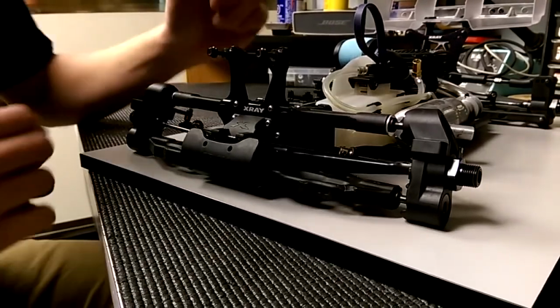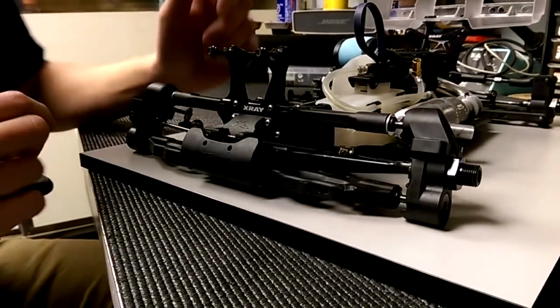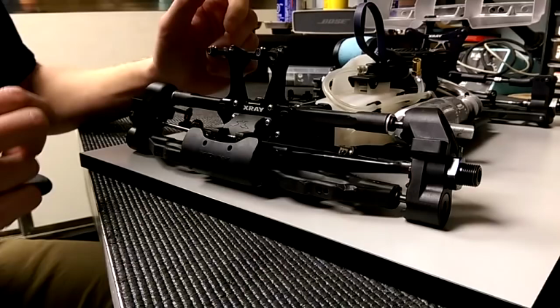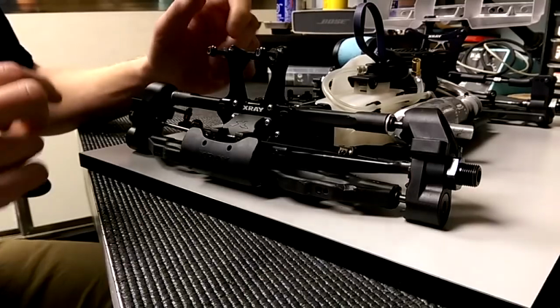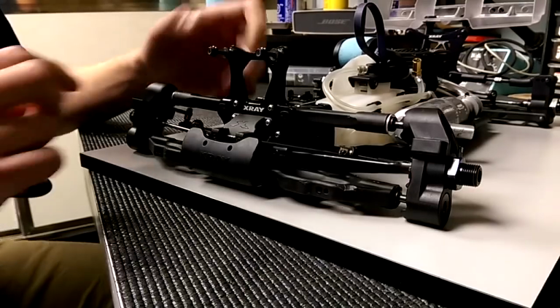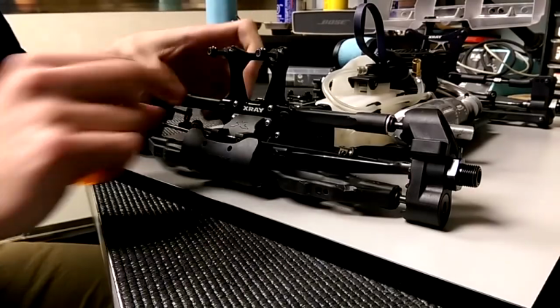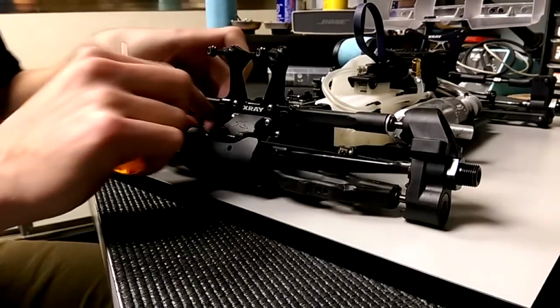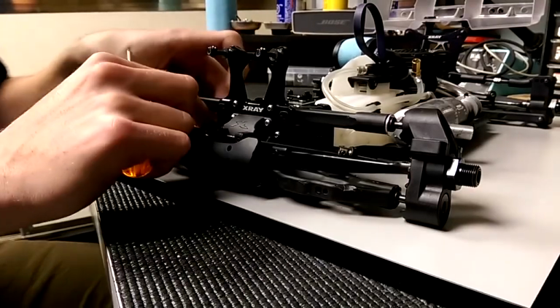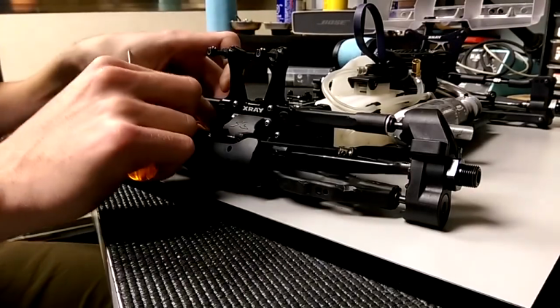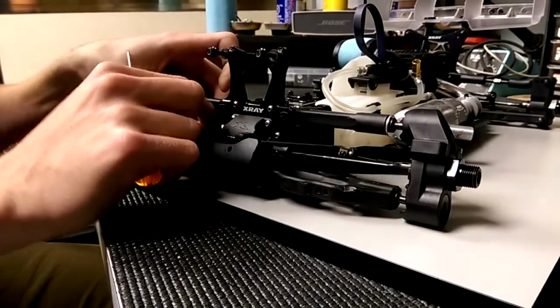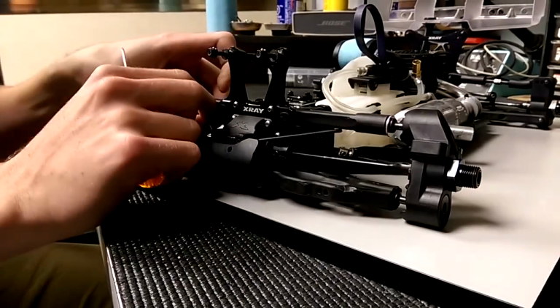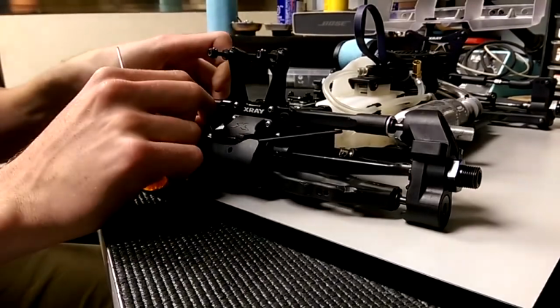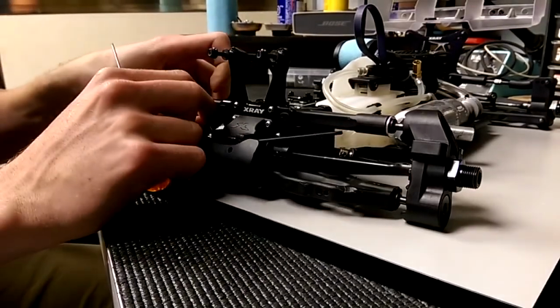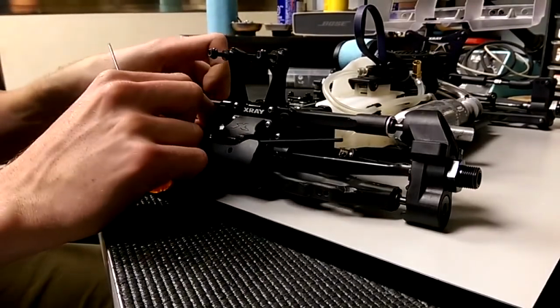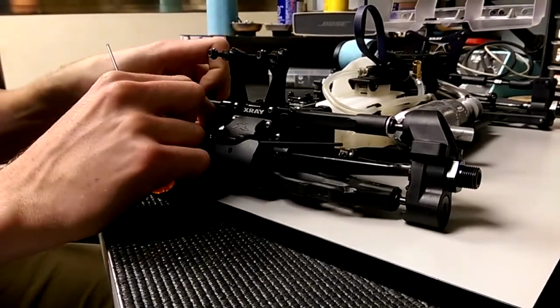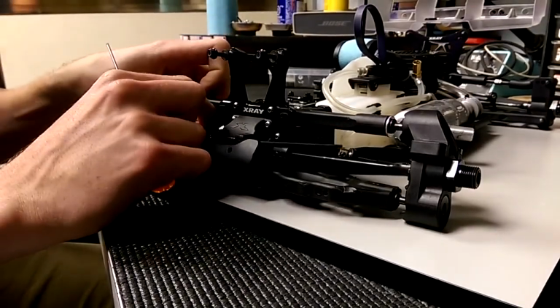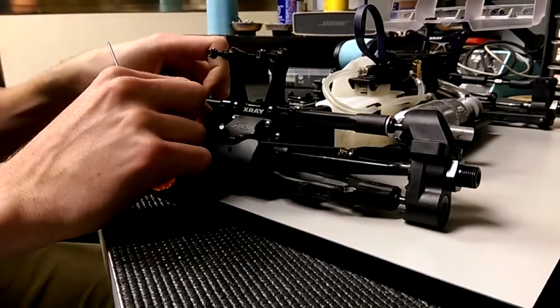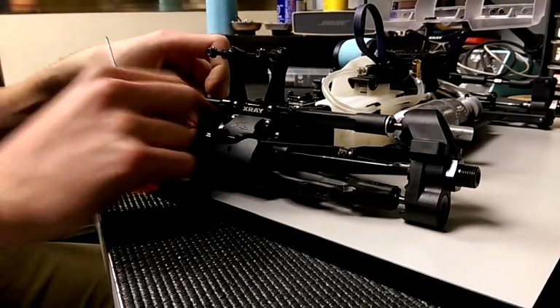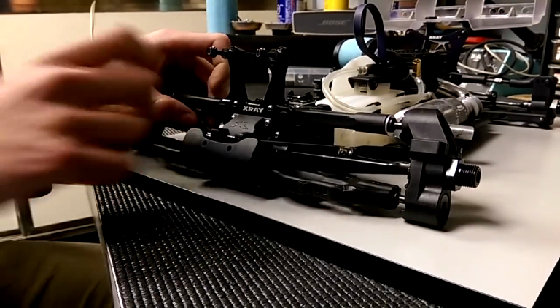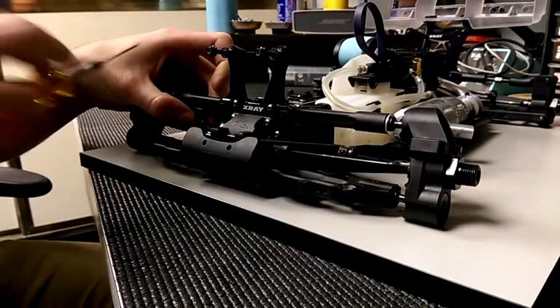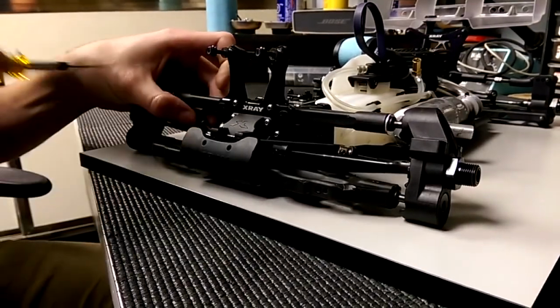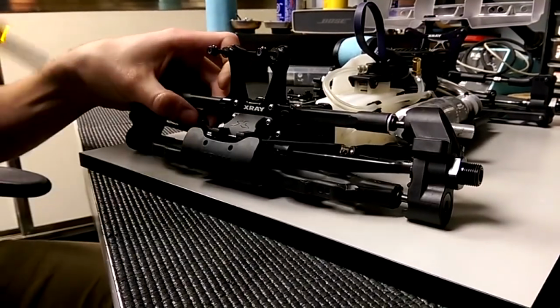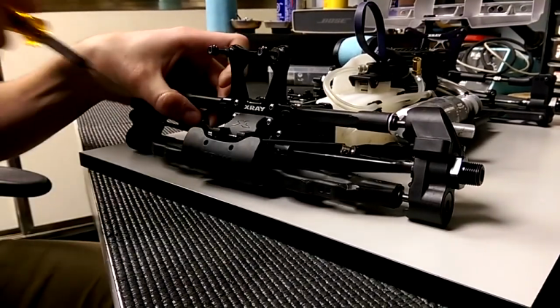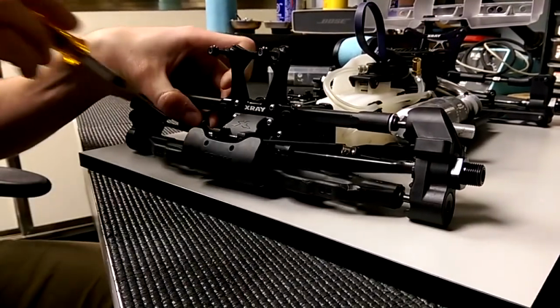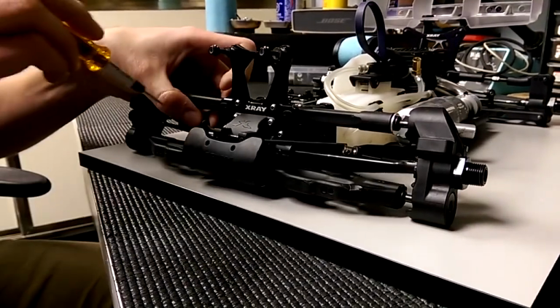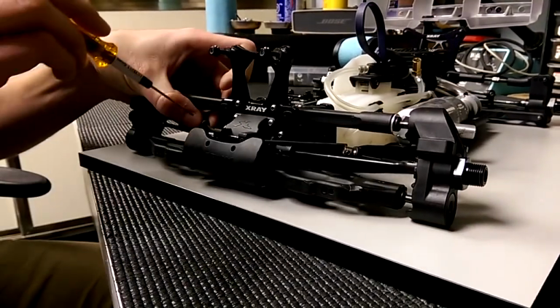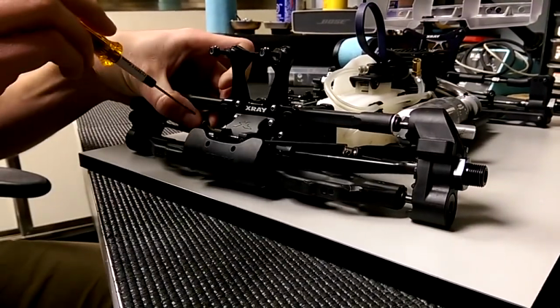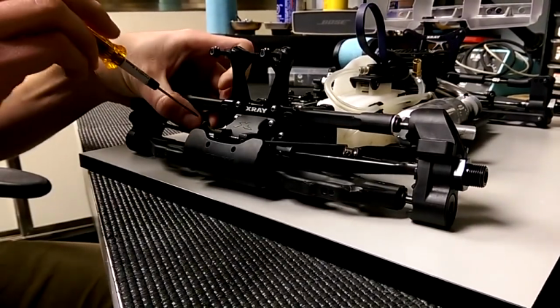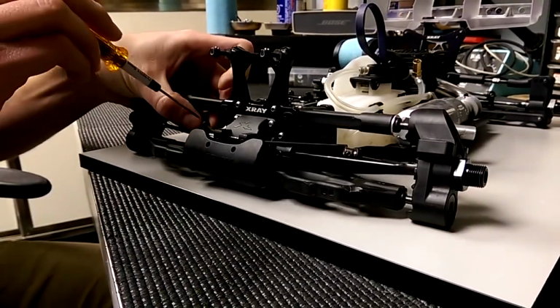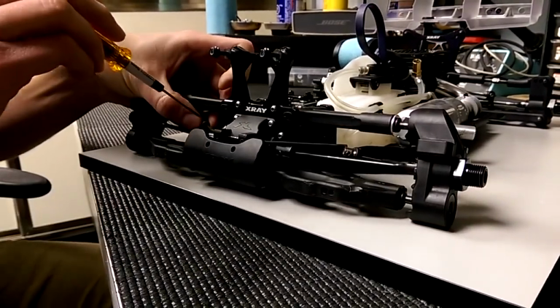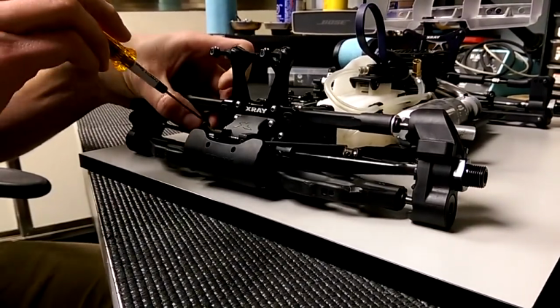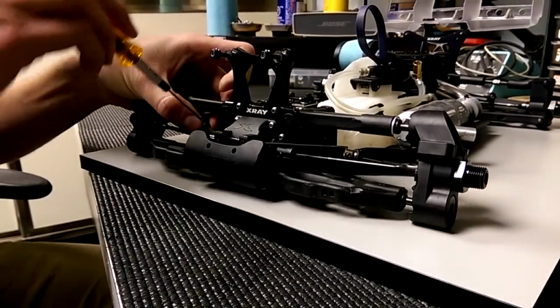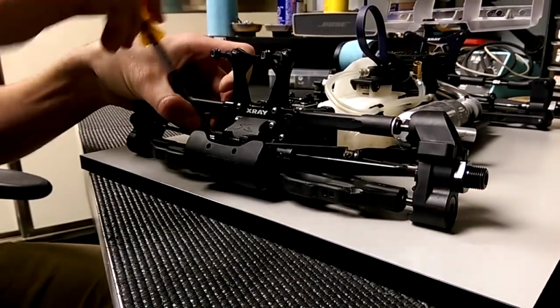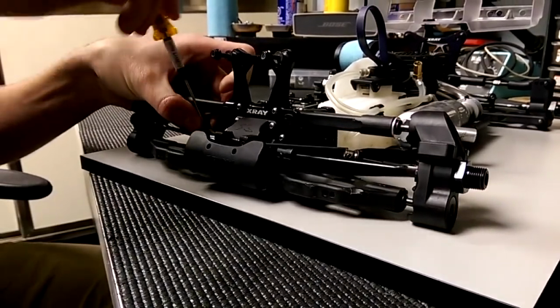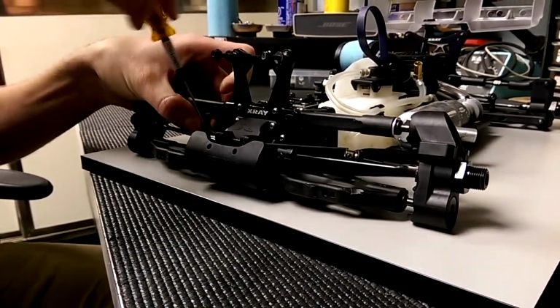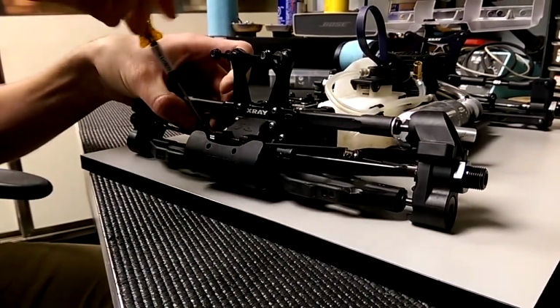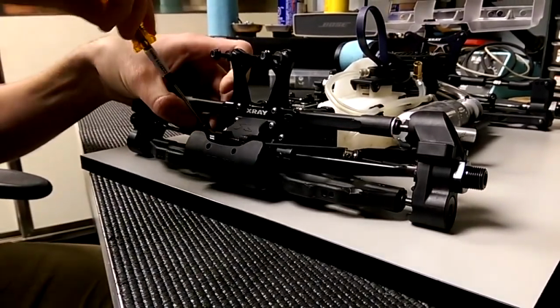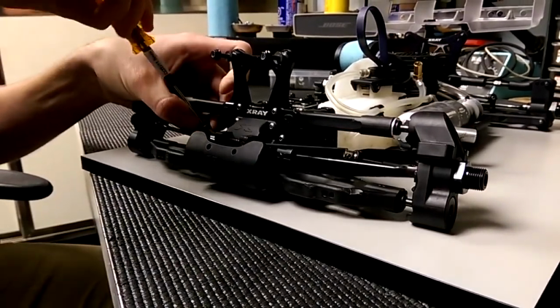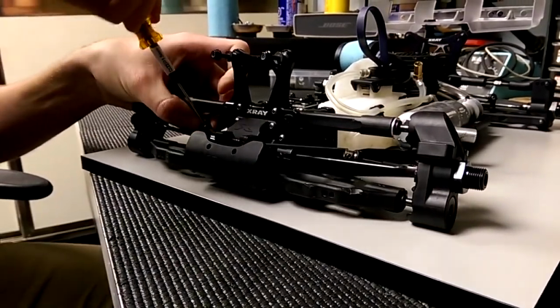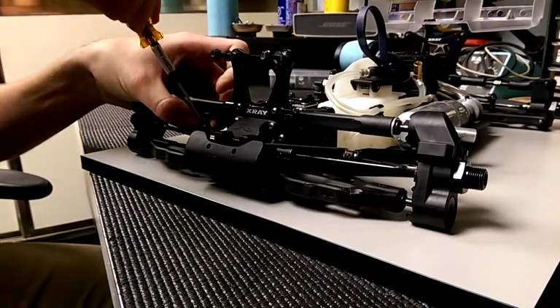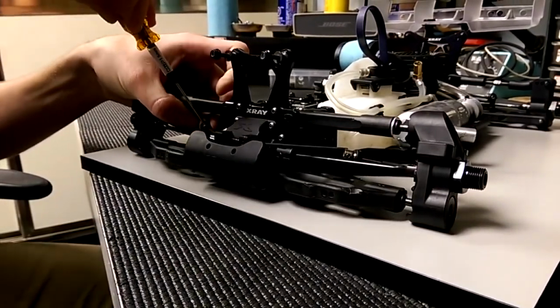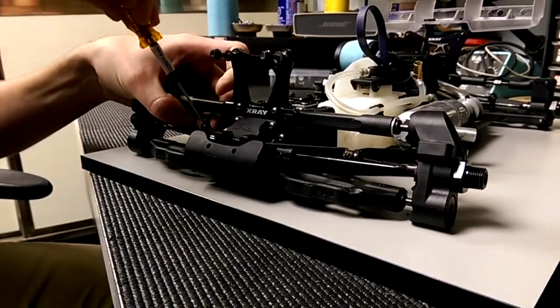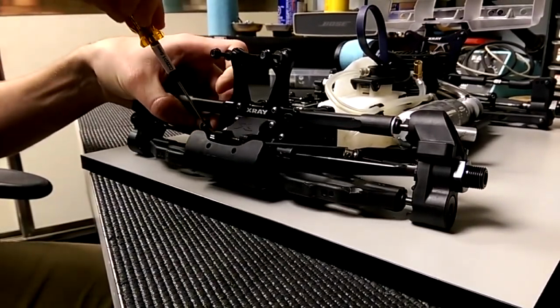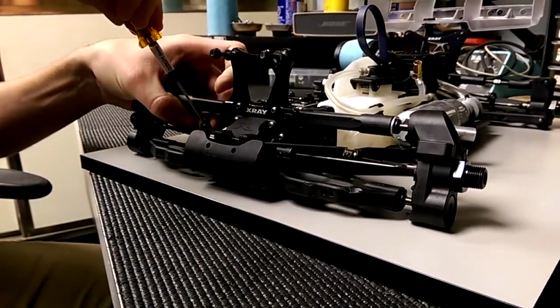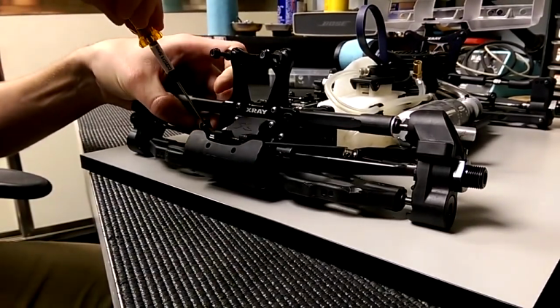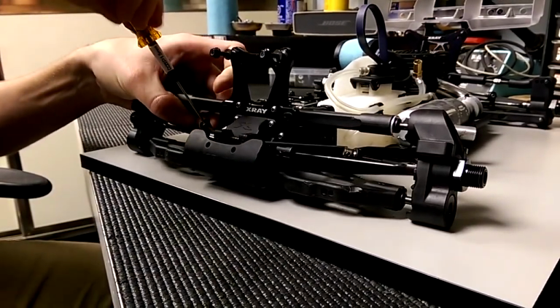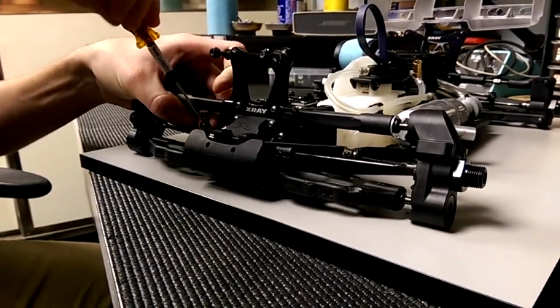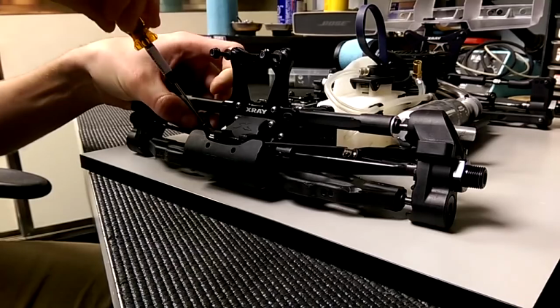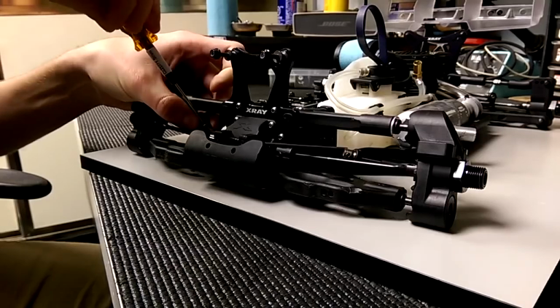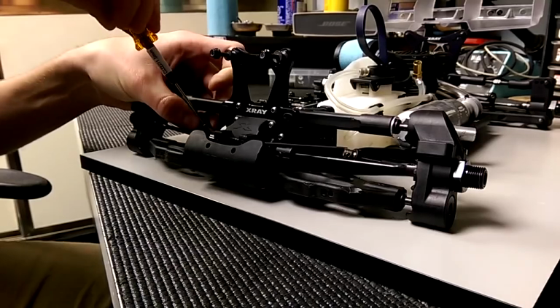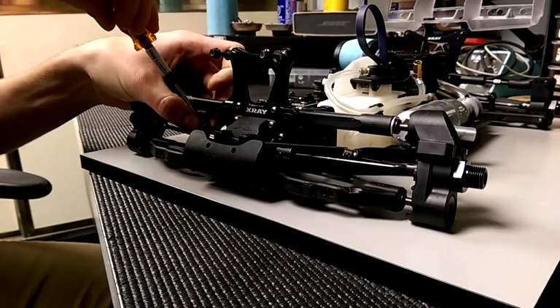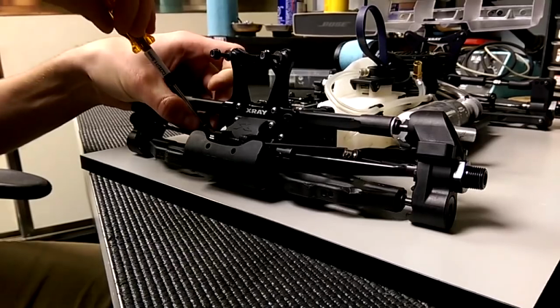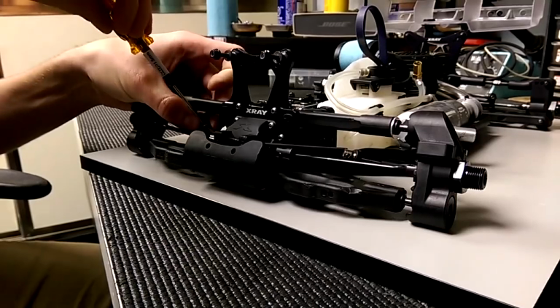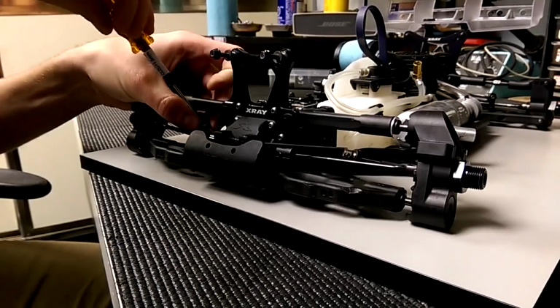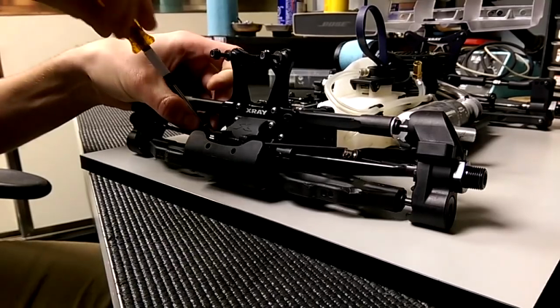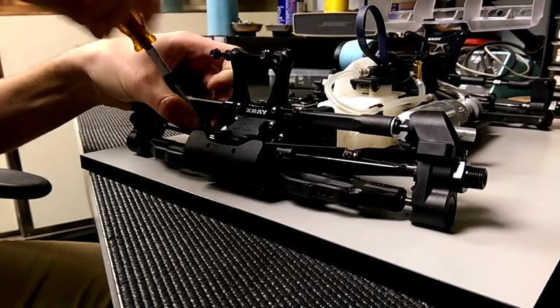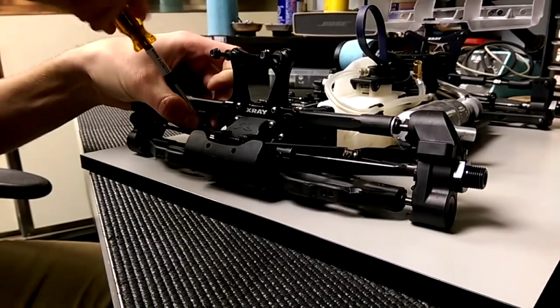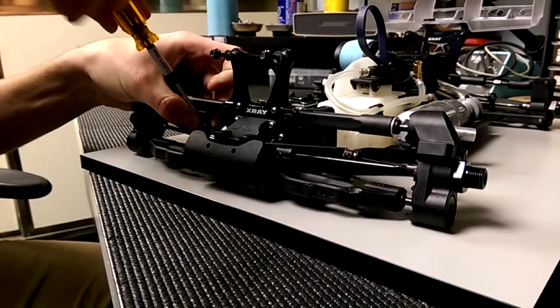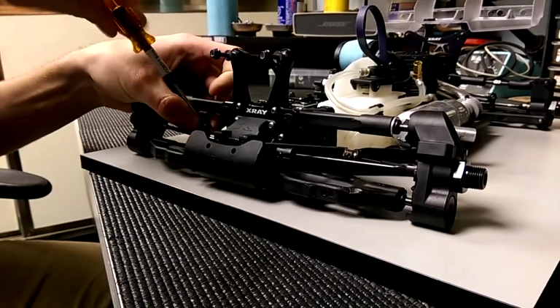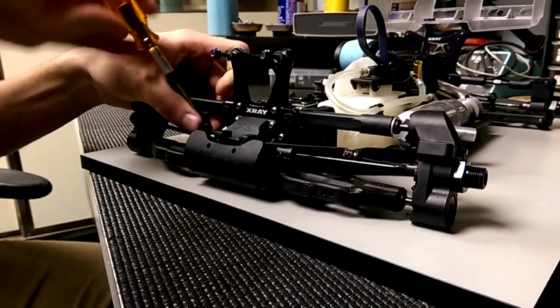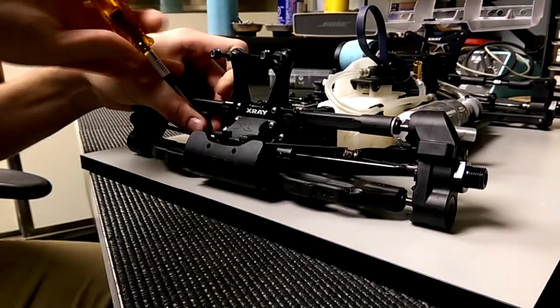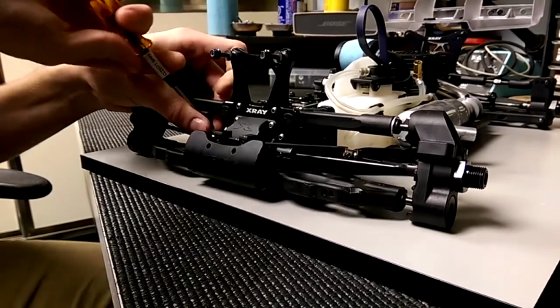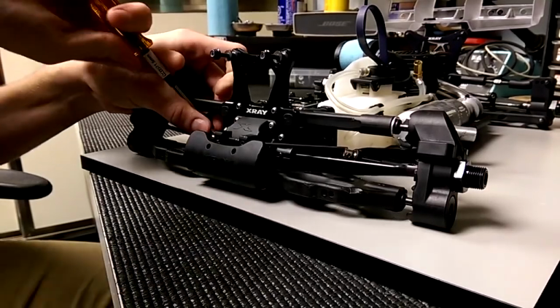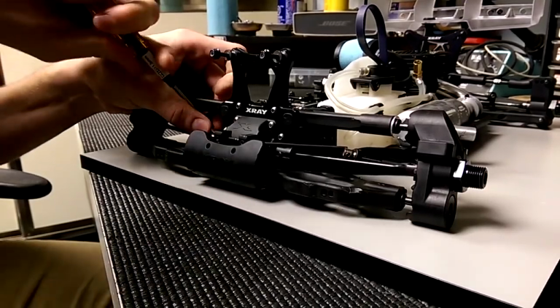And then I'll reconnect the sway bar. I'll tighten them so that they're vertical to the arm.